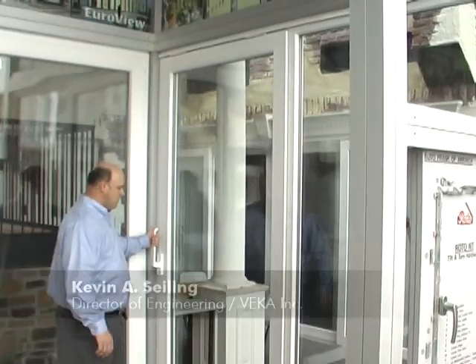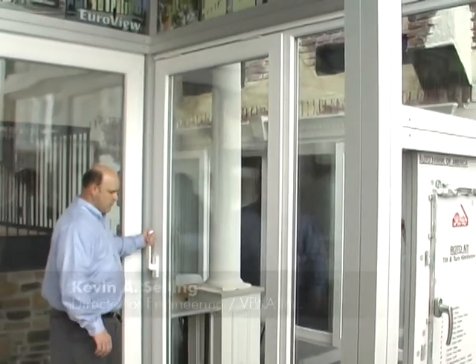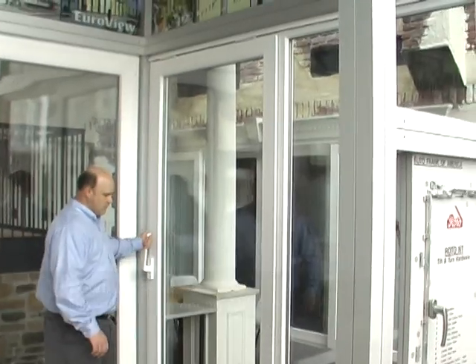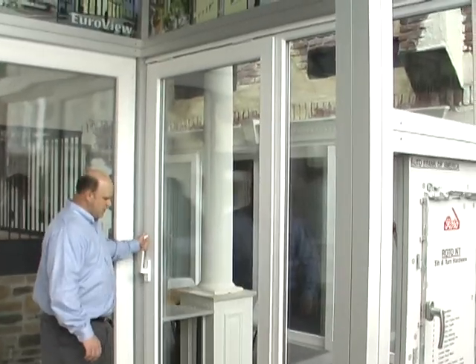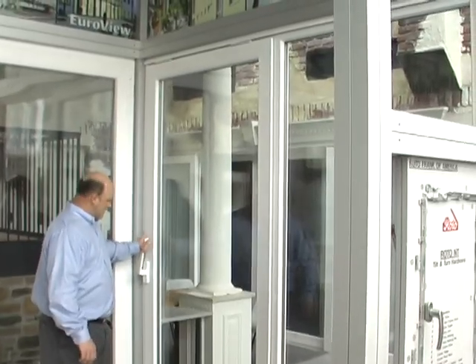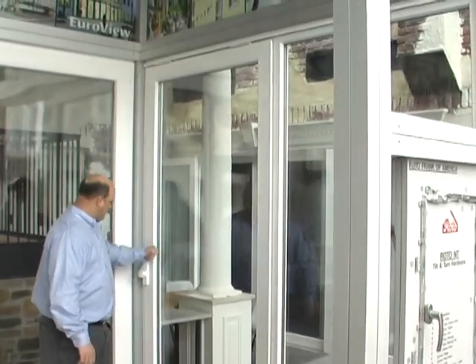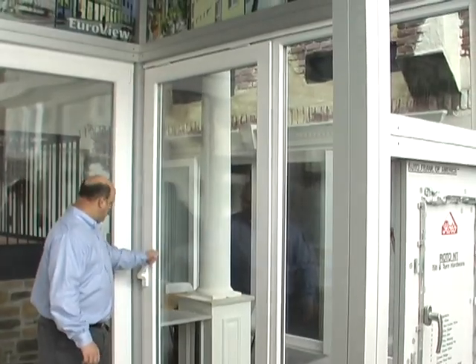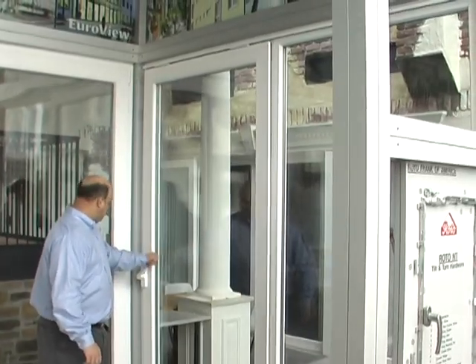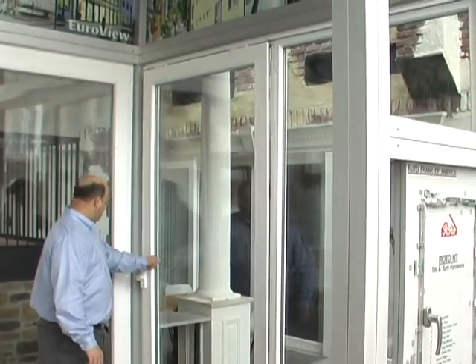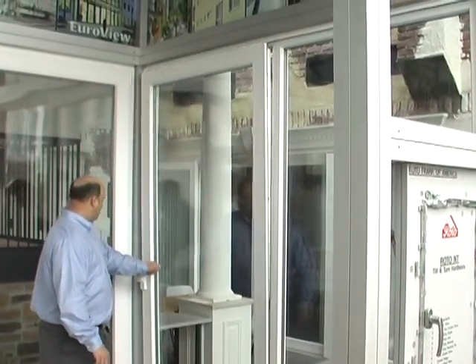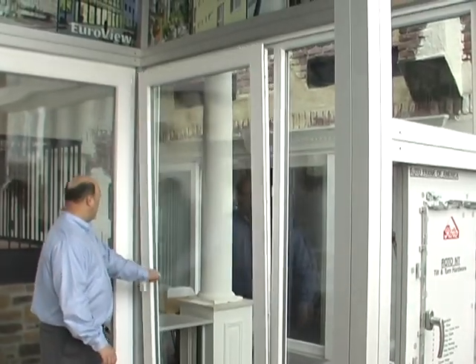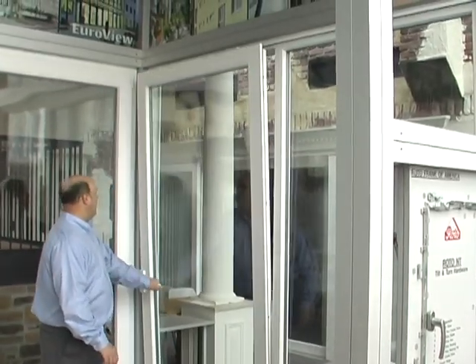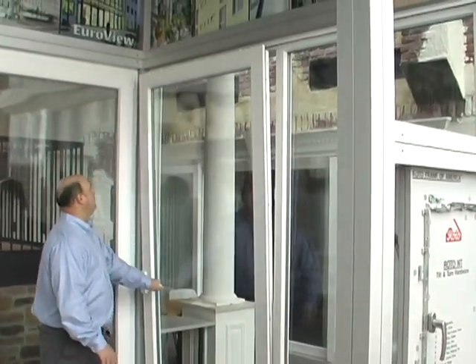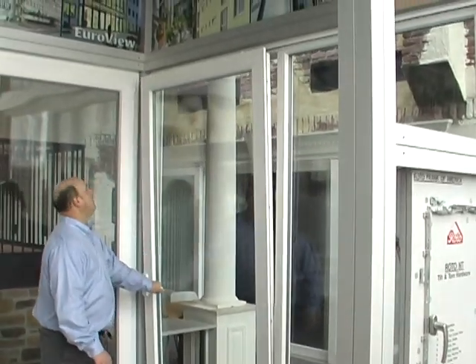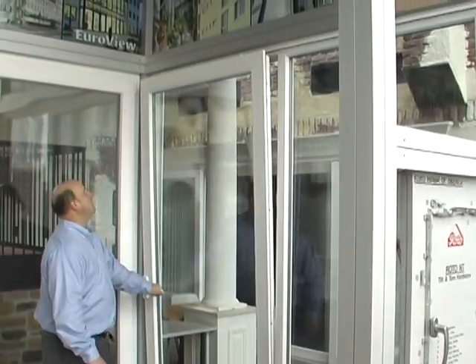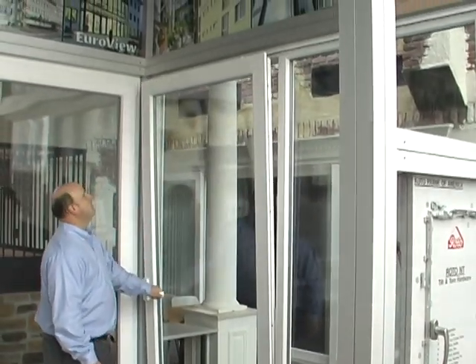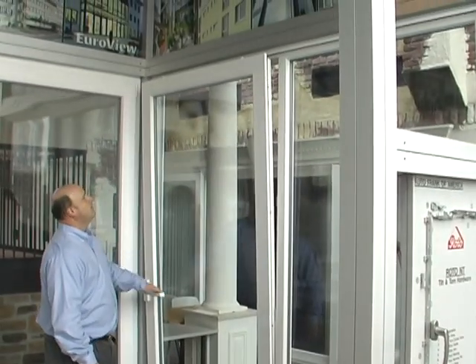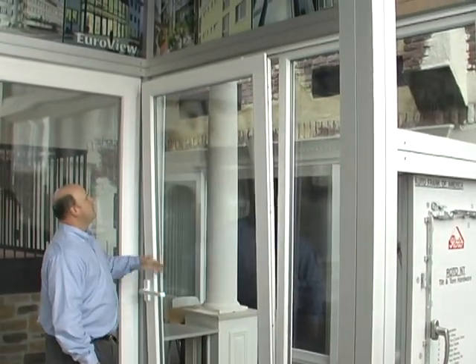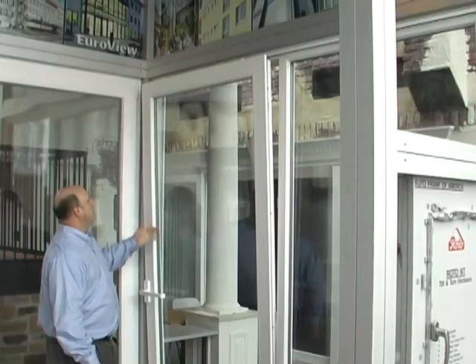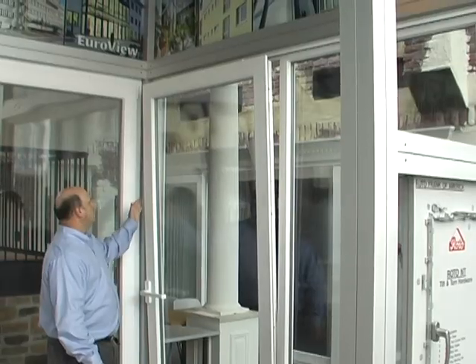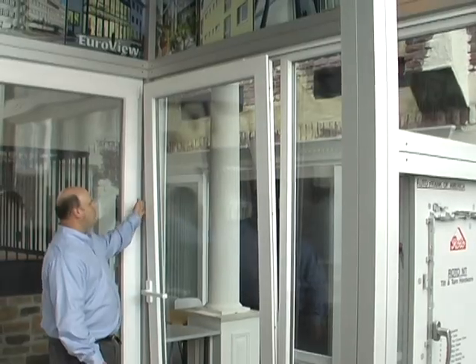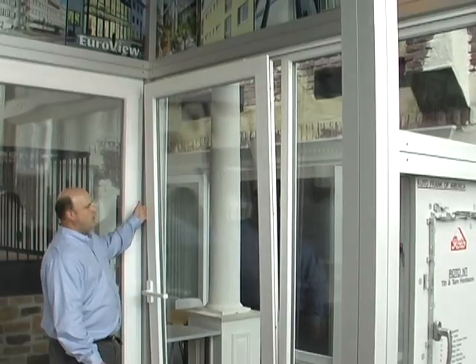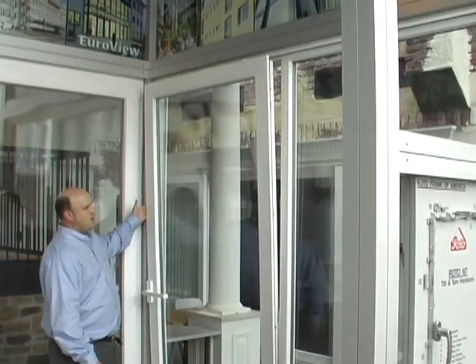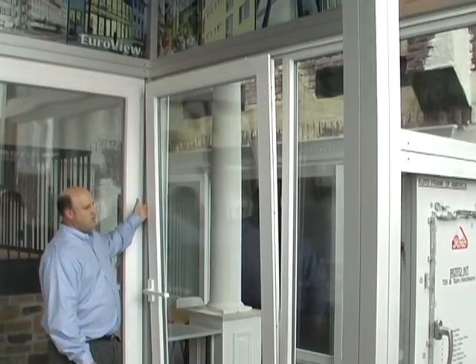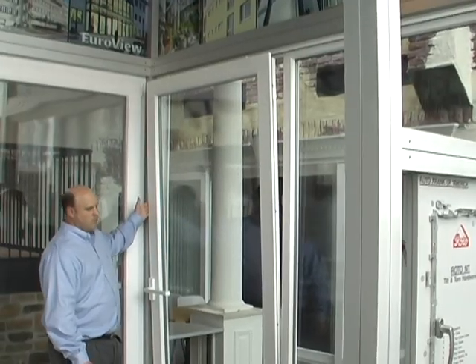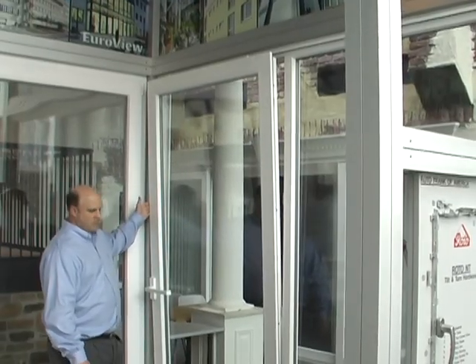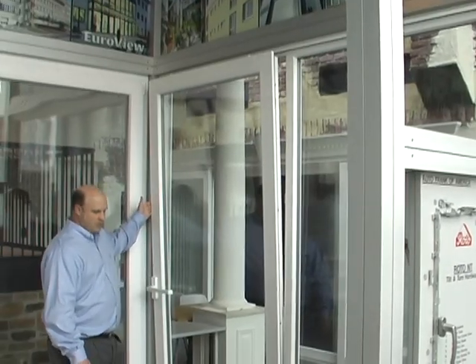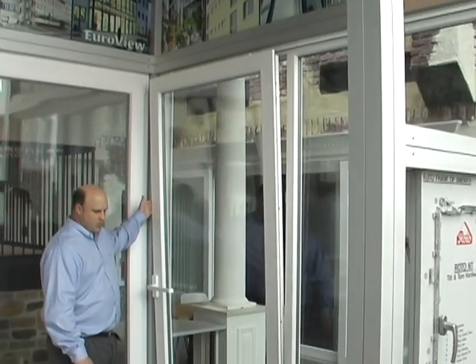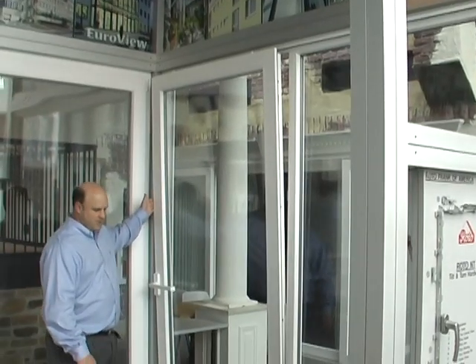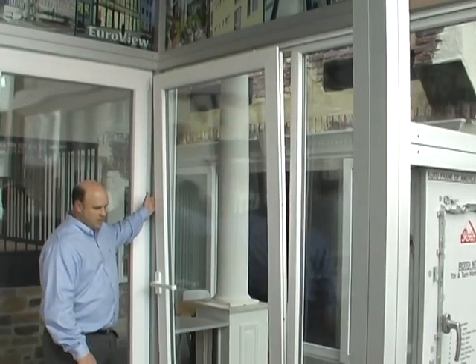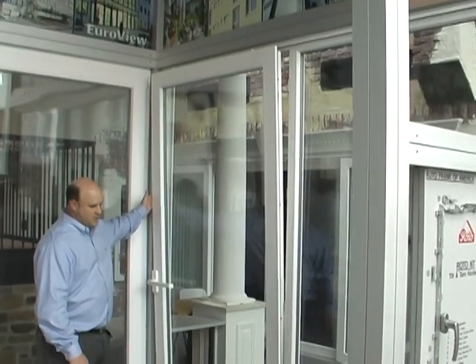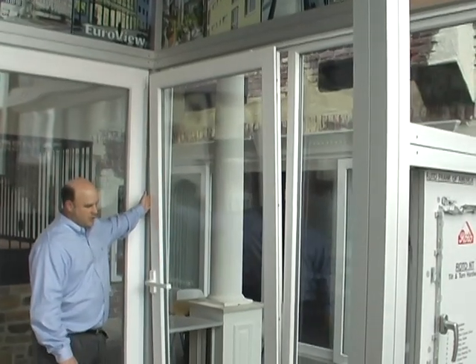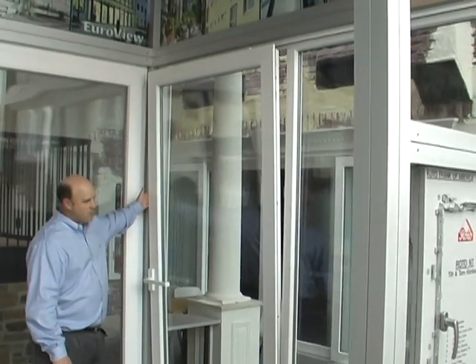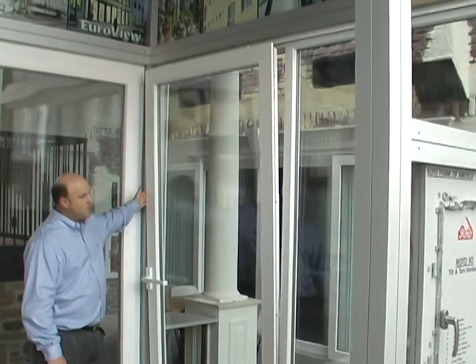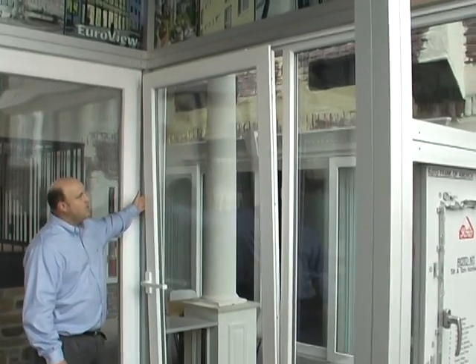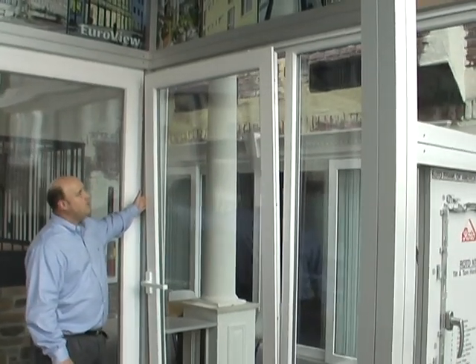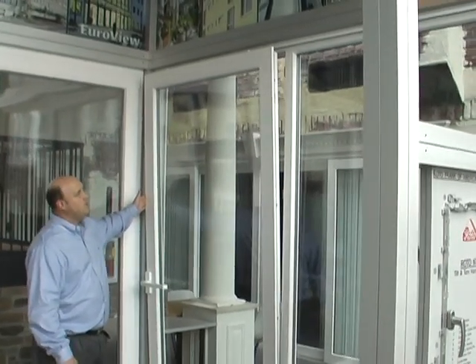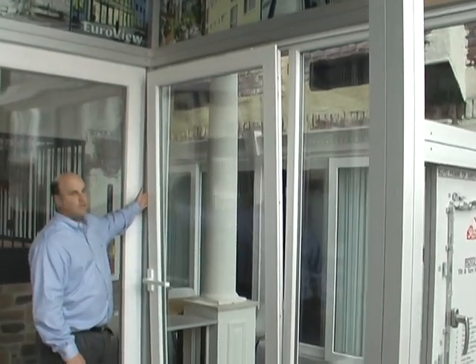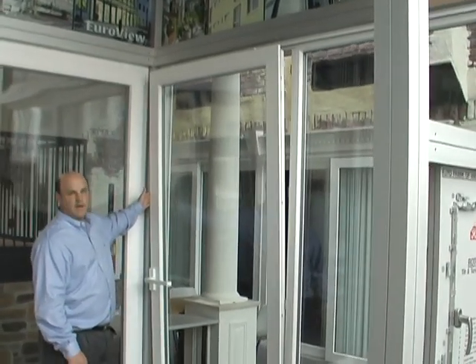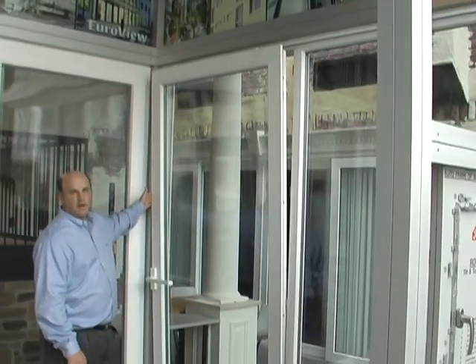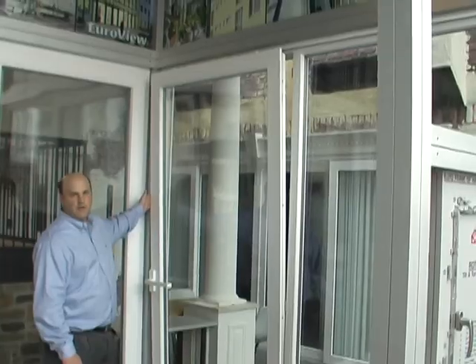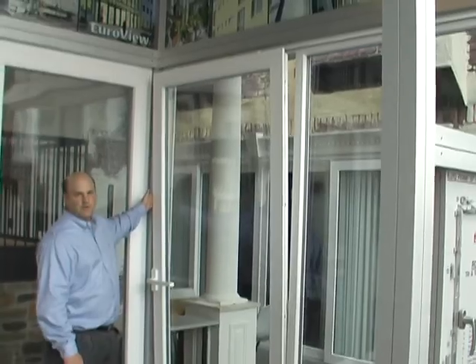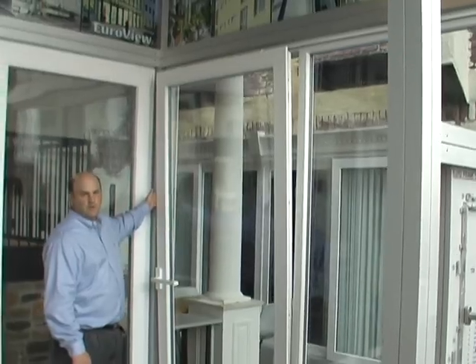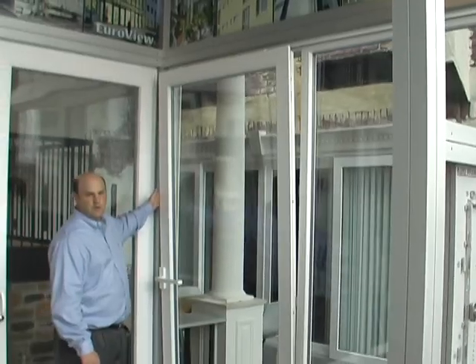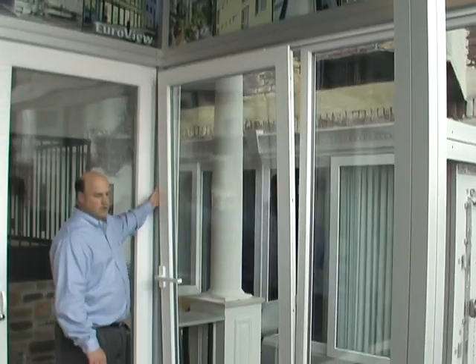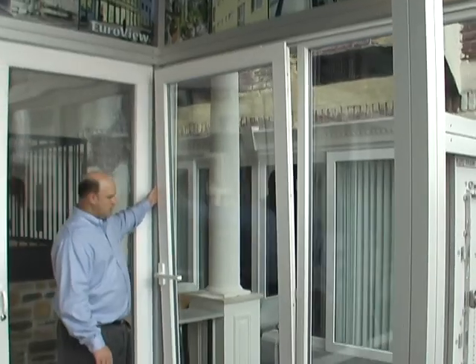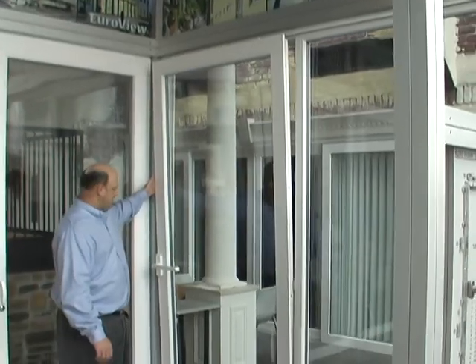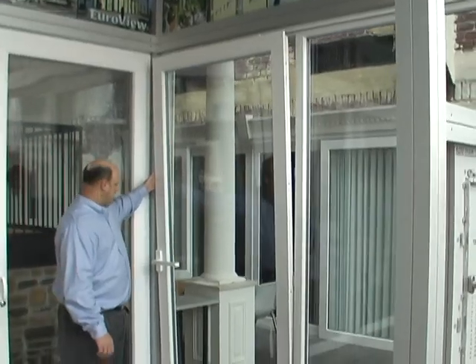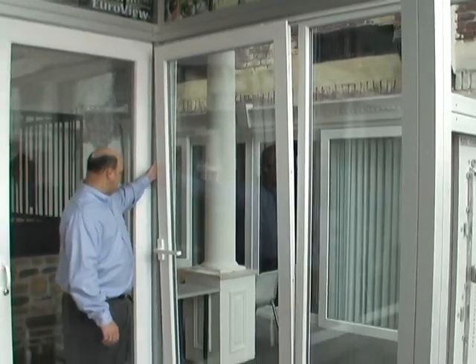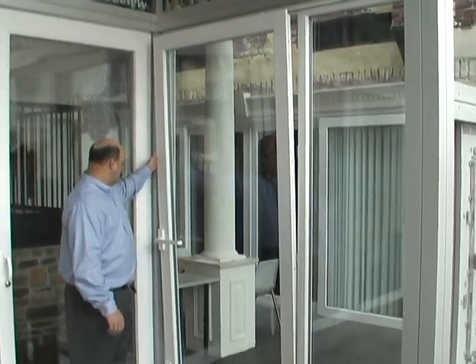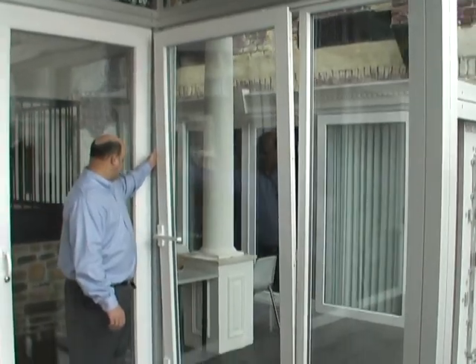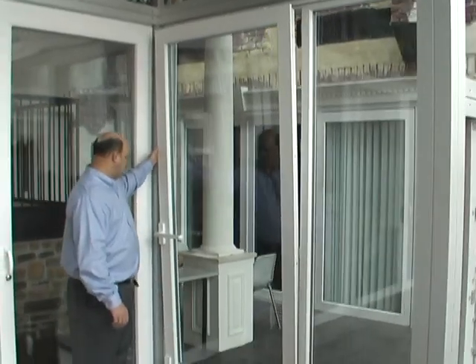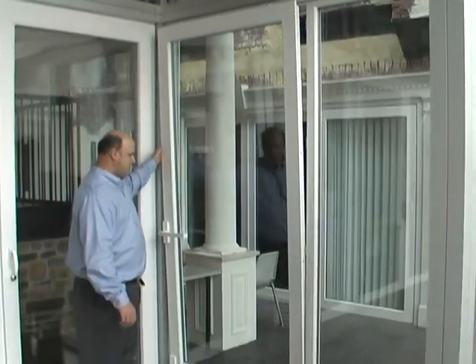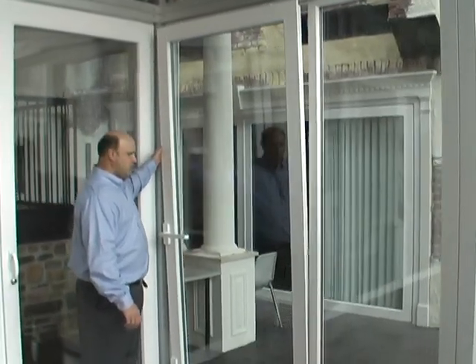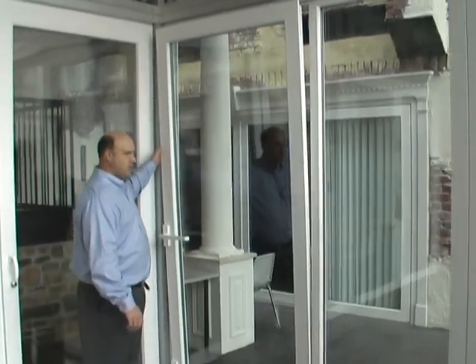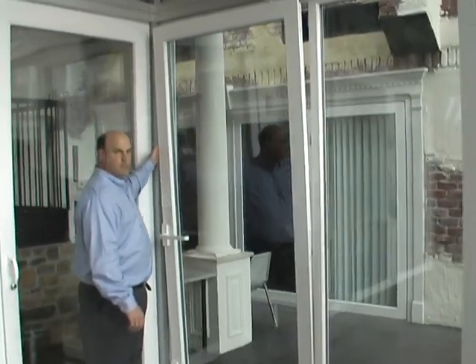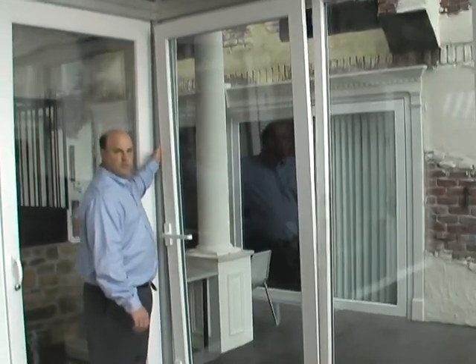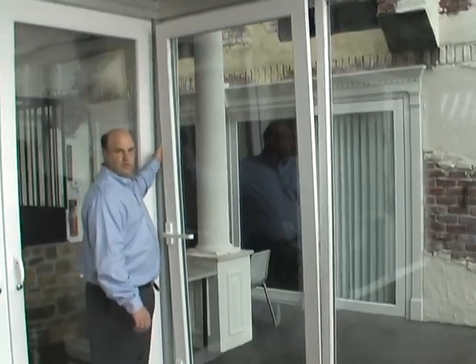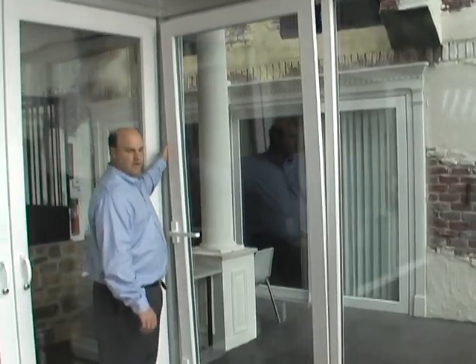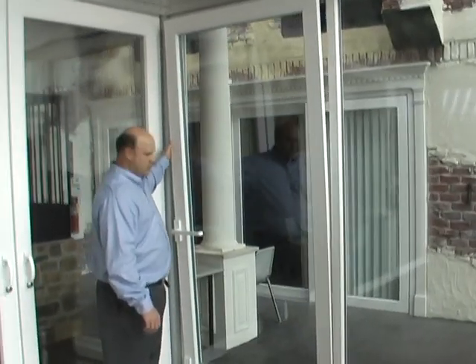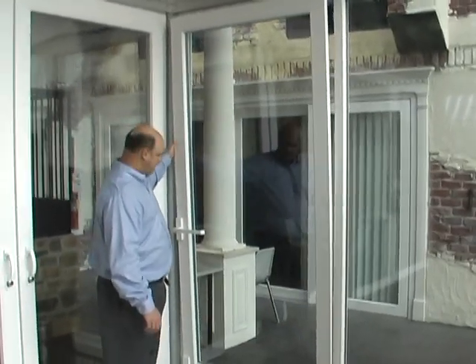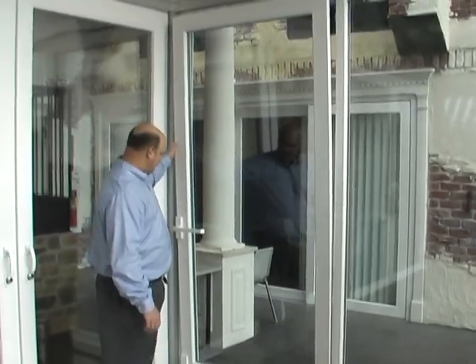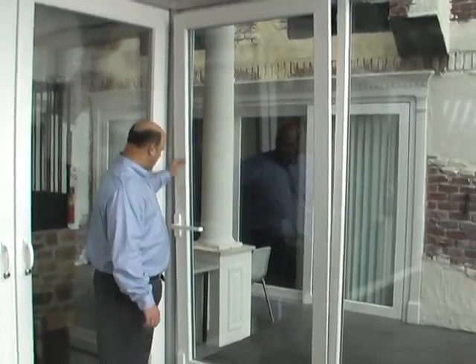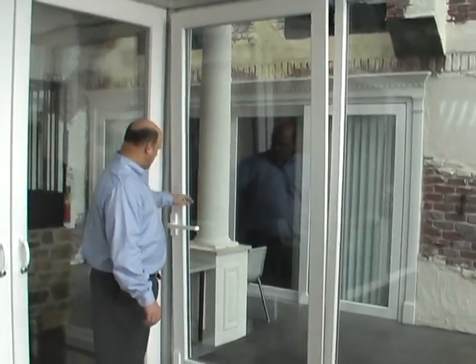When you actuate the handle halfway, the window or the door tilts open for ventilation. So it's nice and secure, but you have good ventilation.